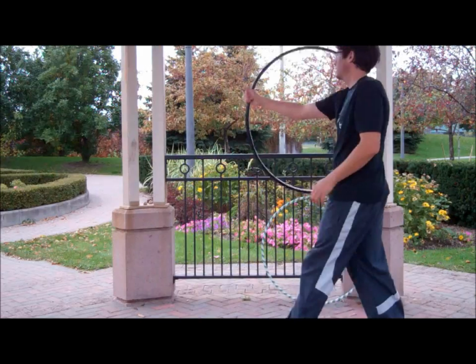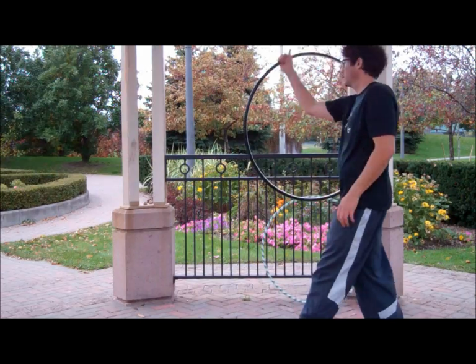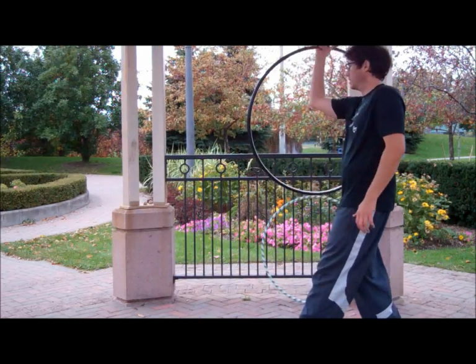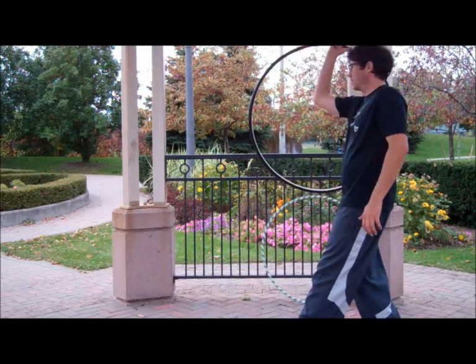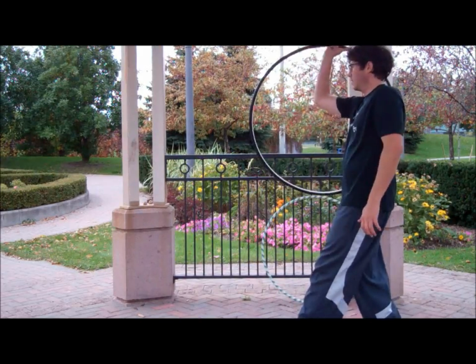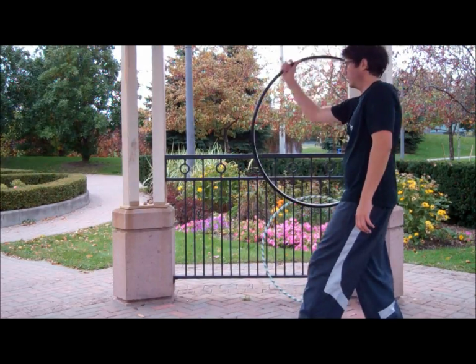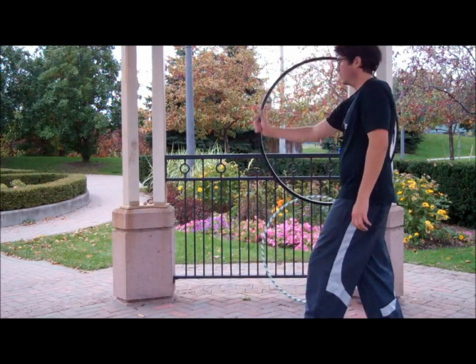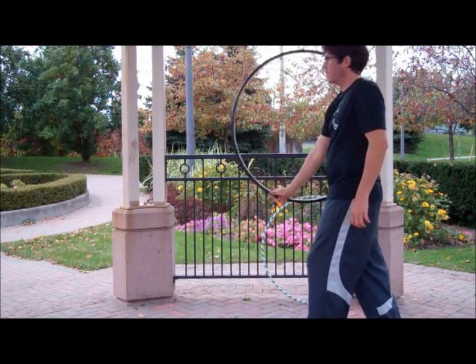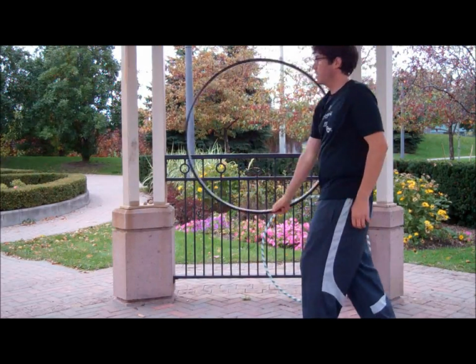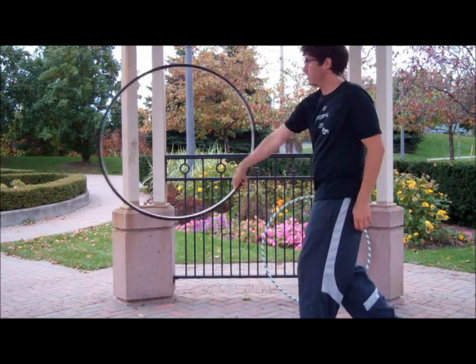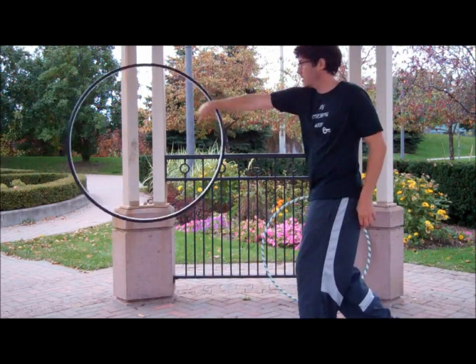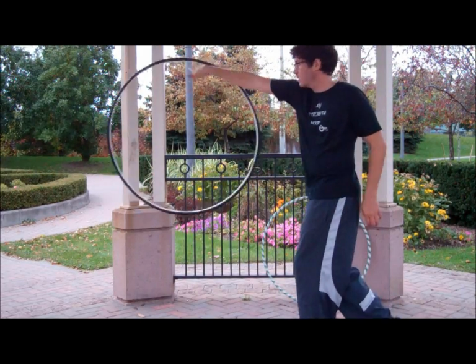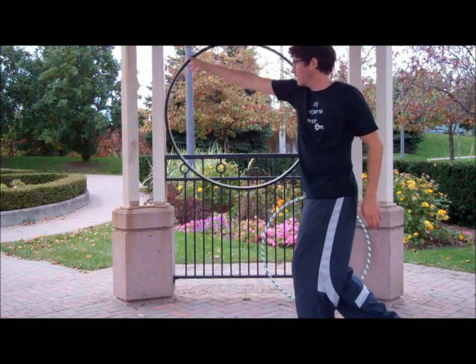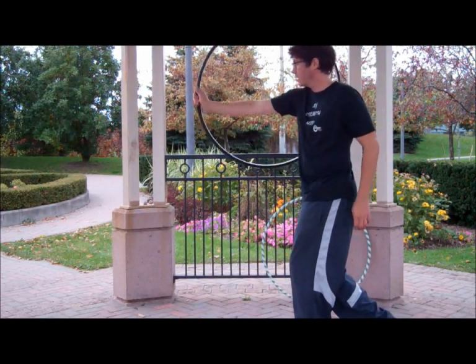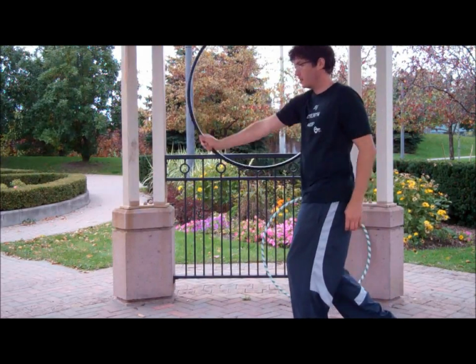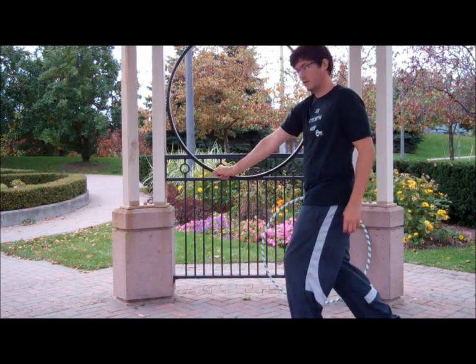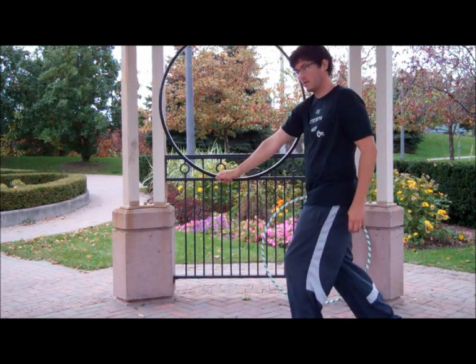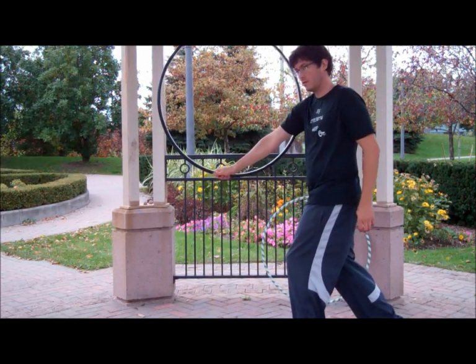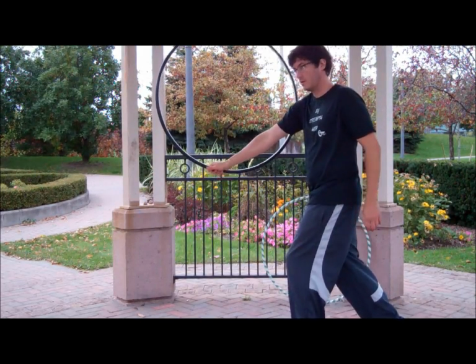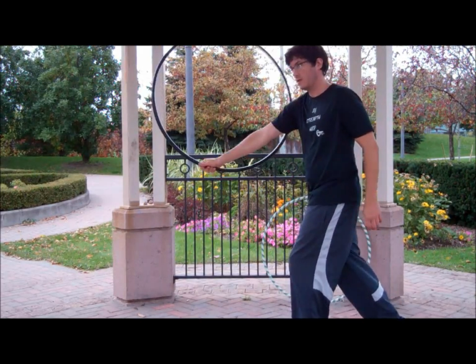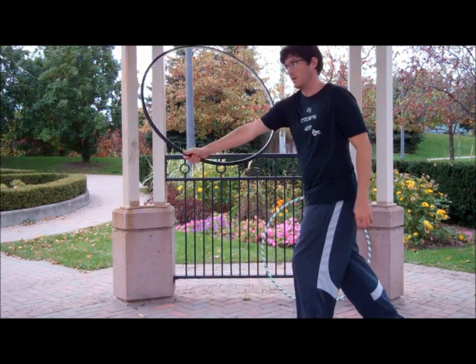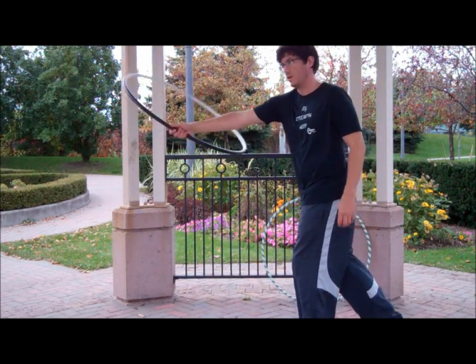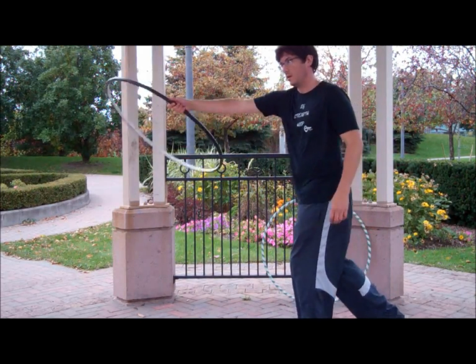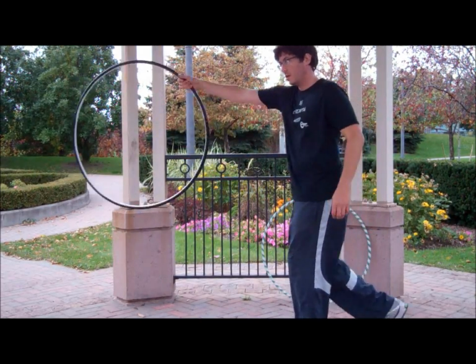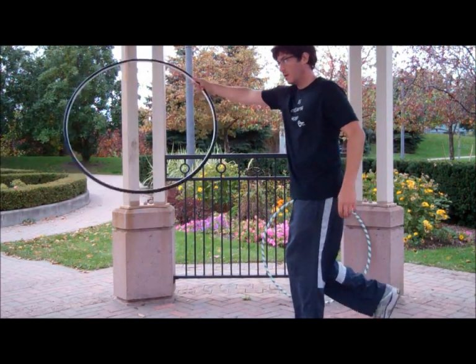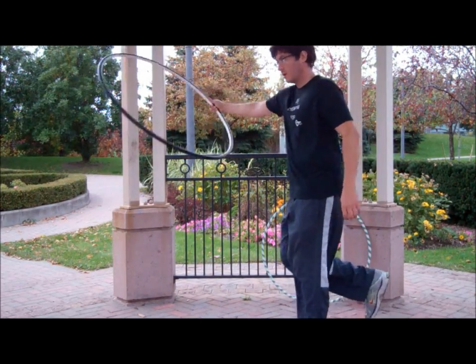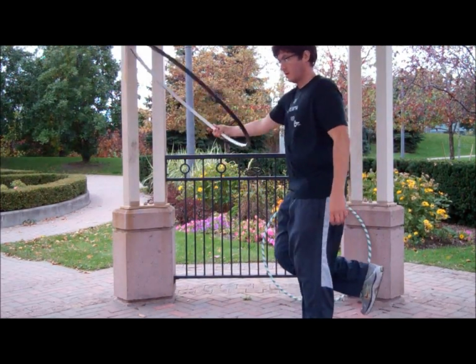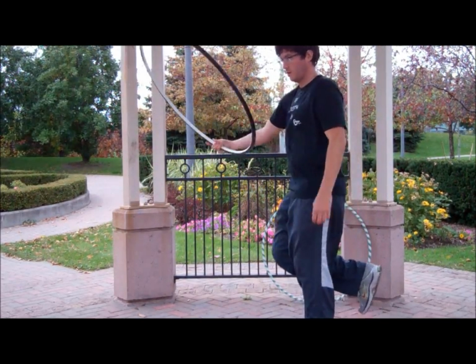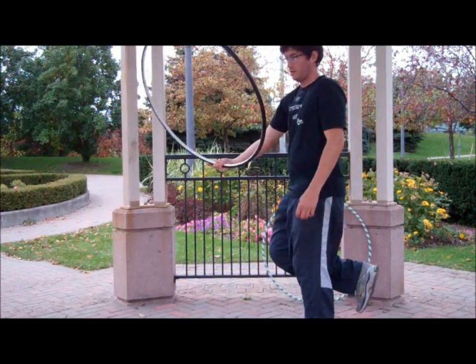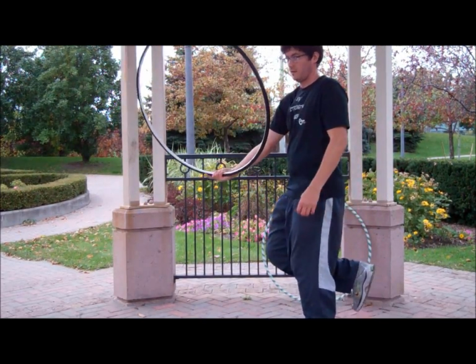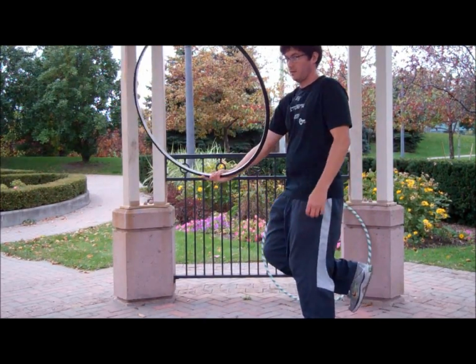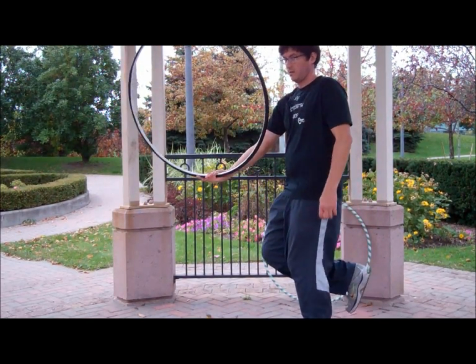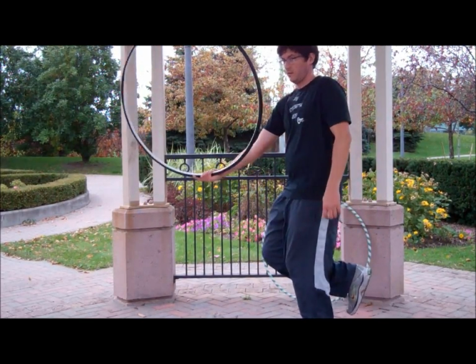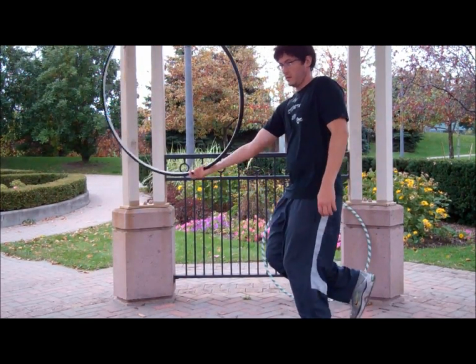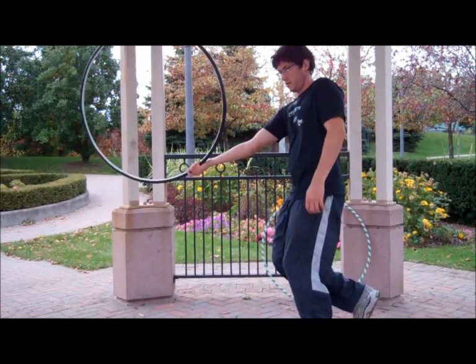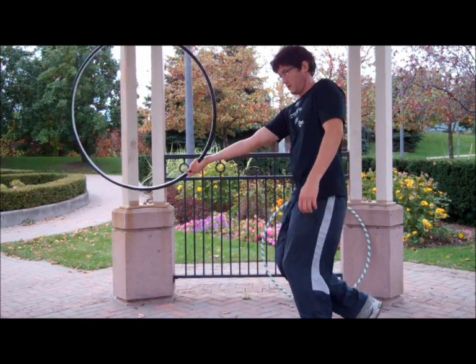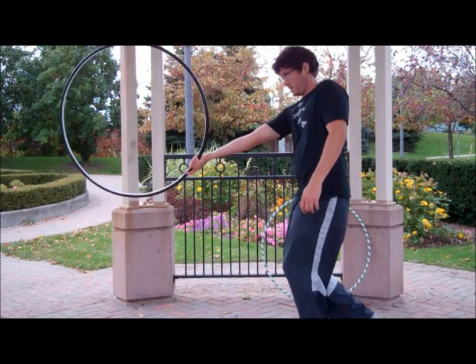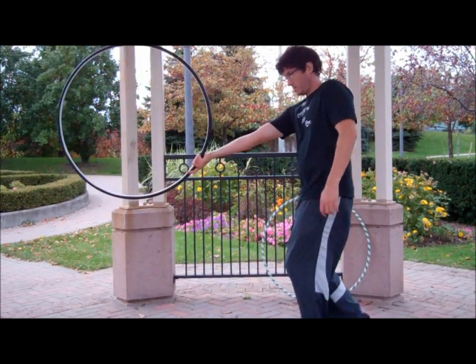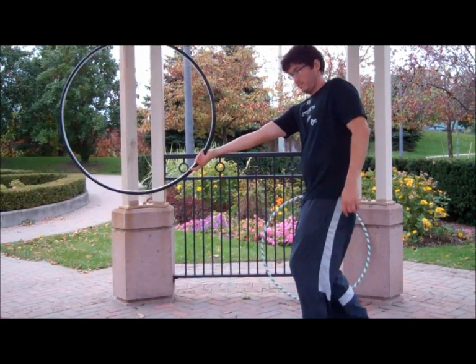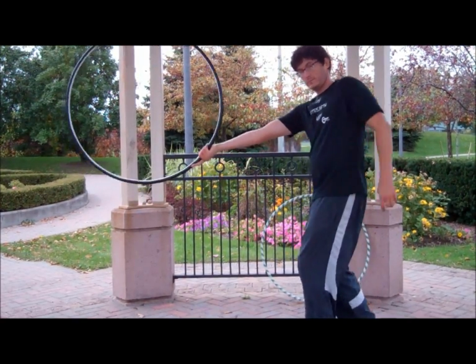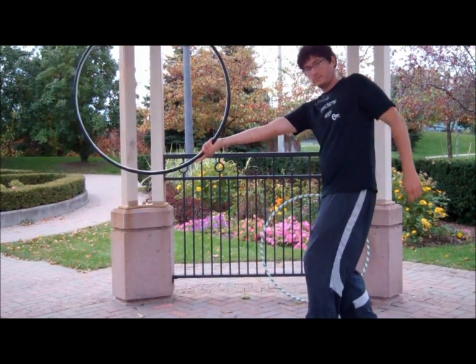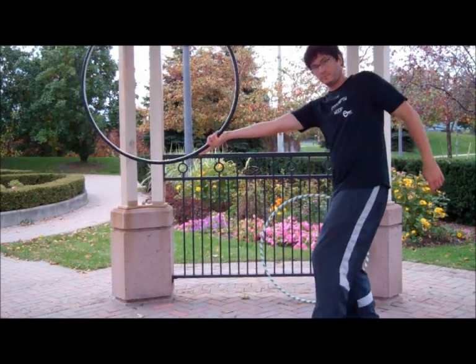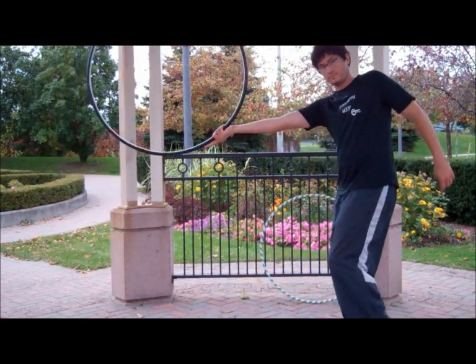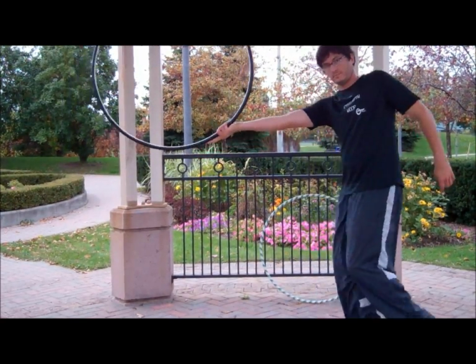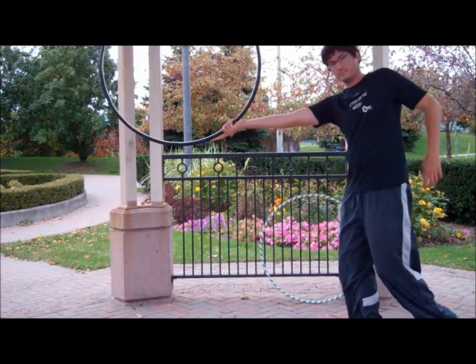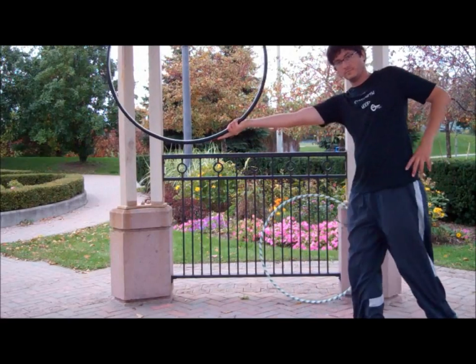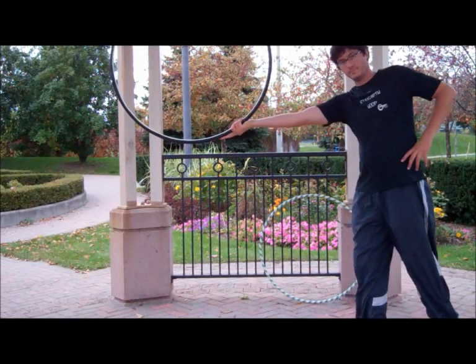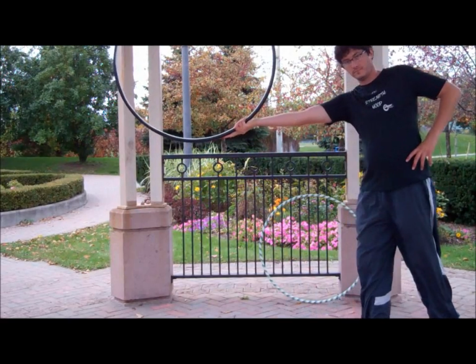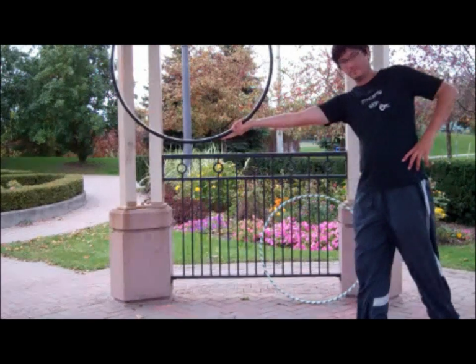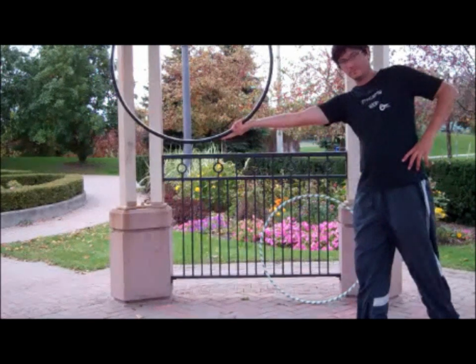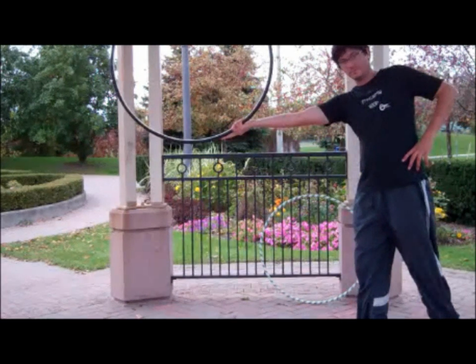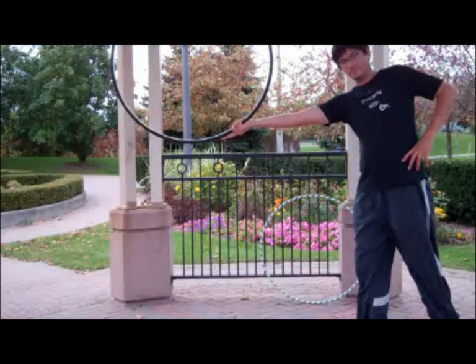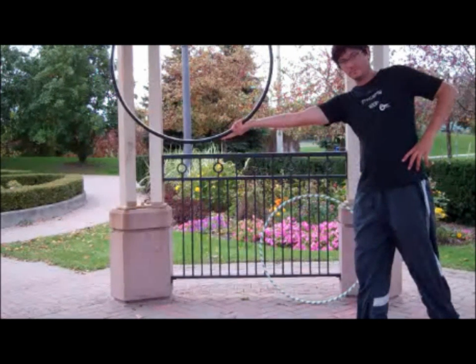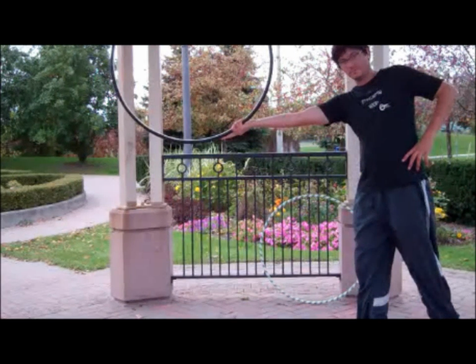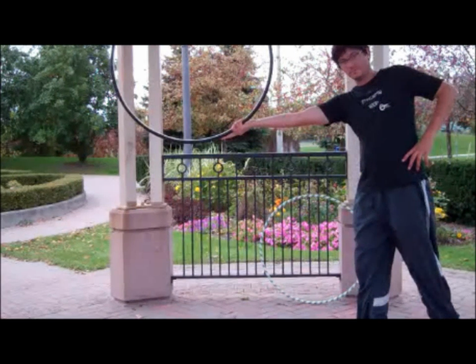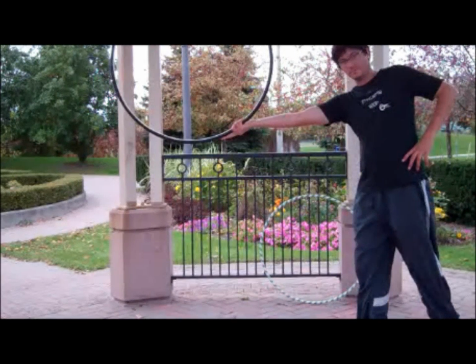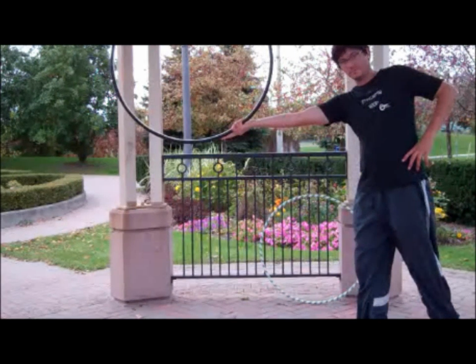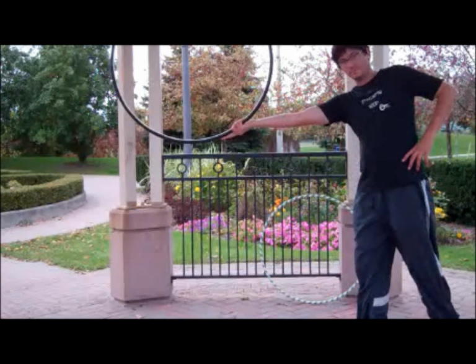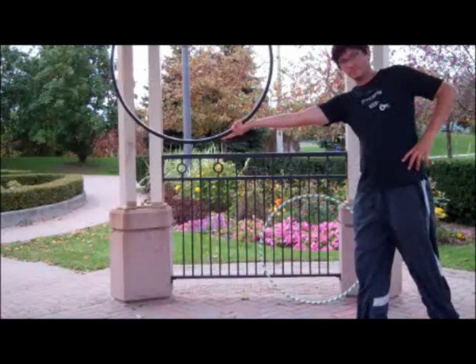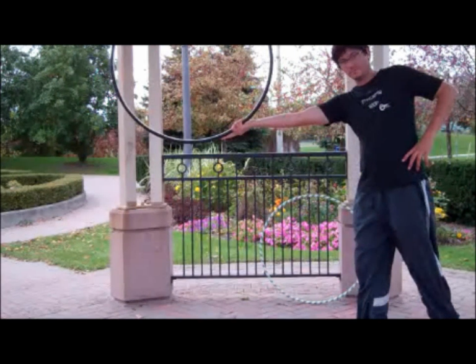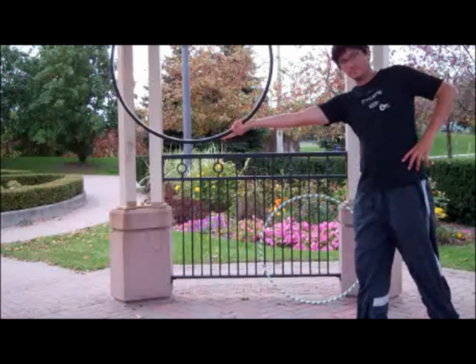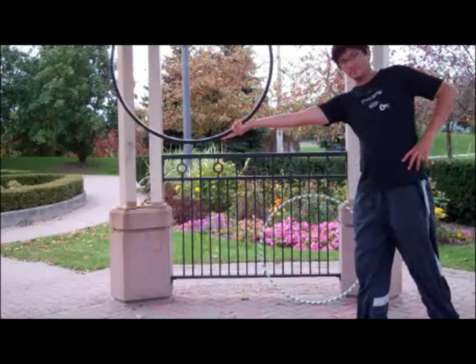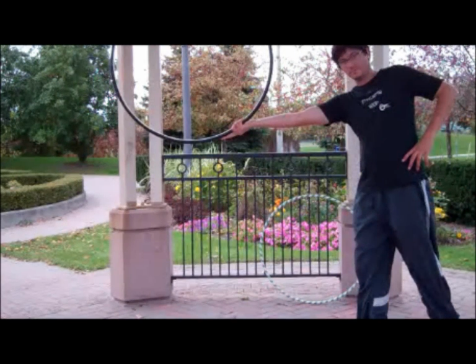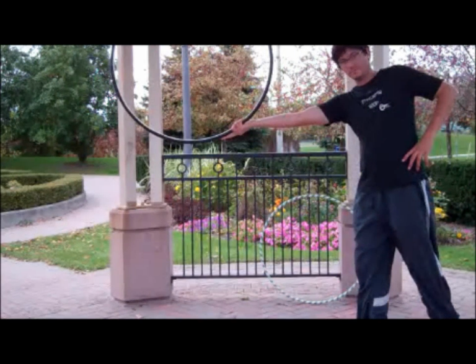After you've done a little bit of off-body hooping, you want to get into position. You're going to hold that hoop on the outside and cup it just like a bowling ball.